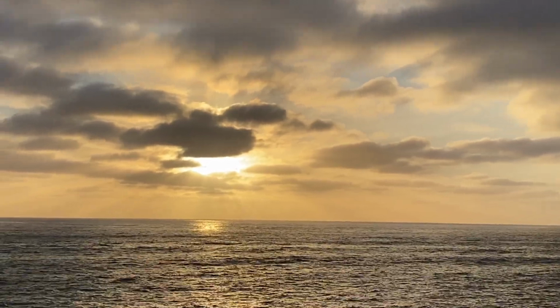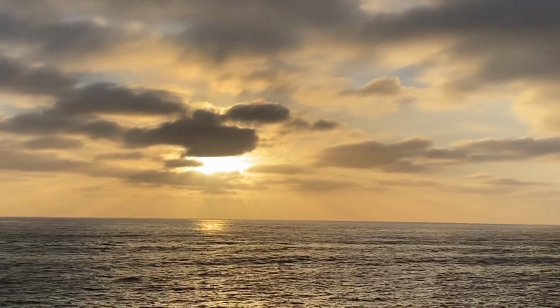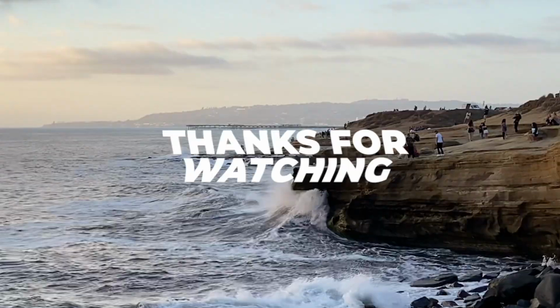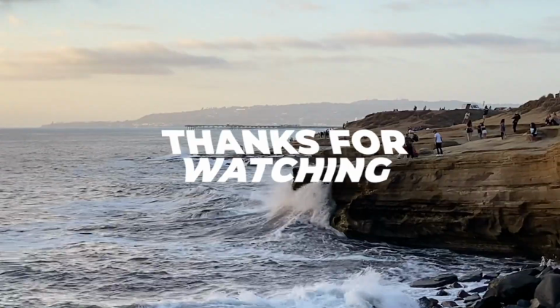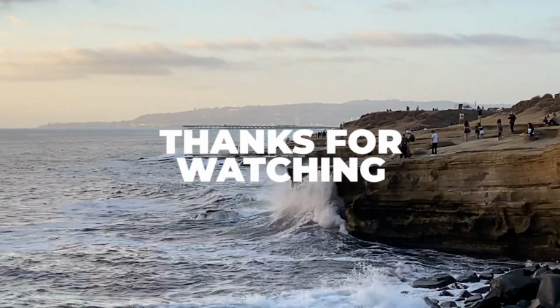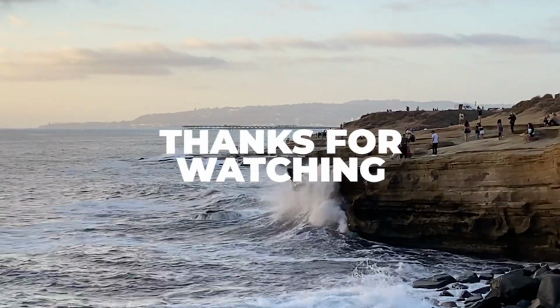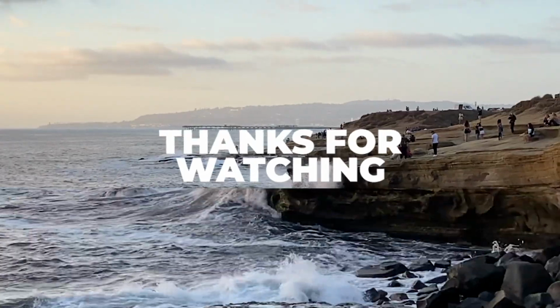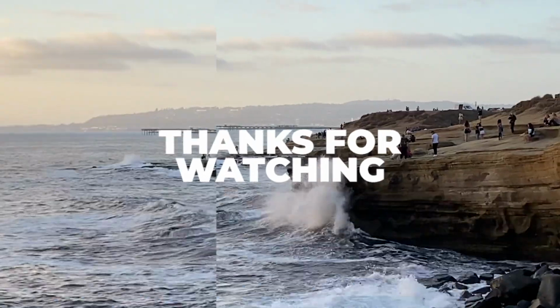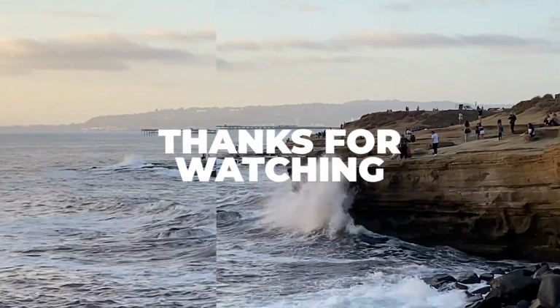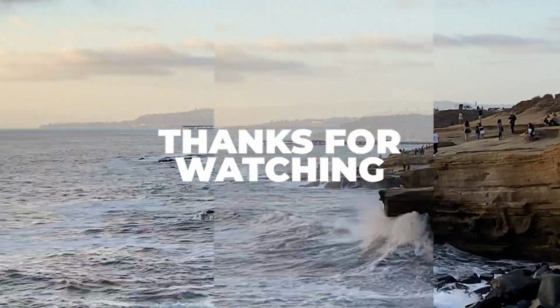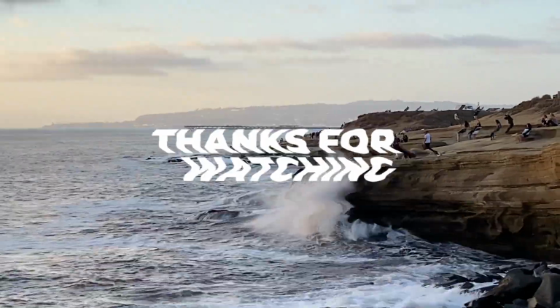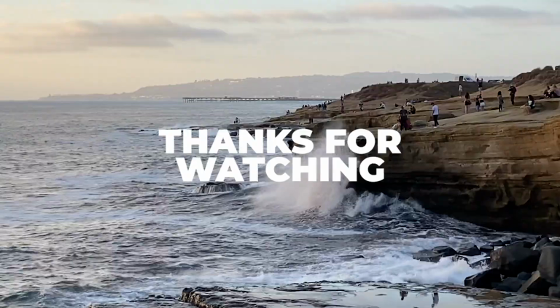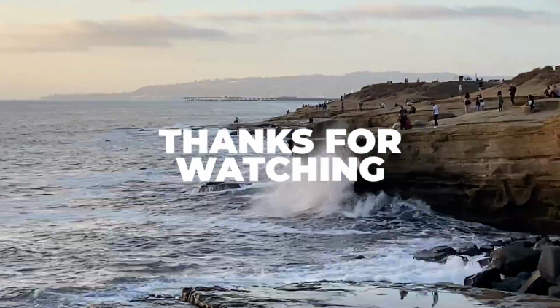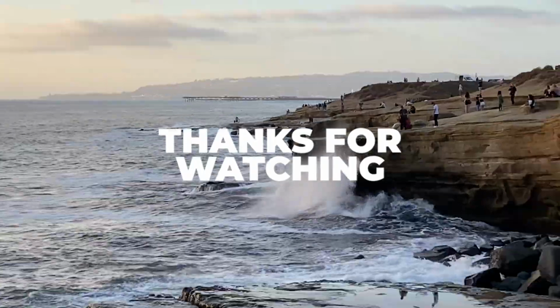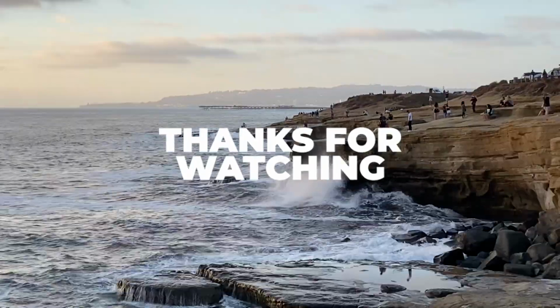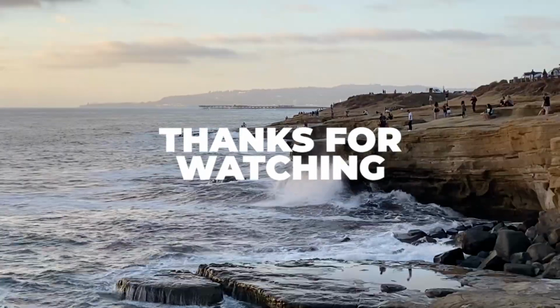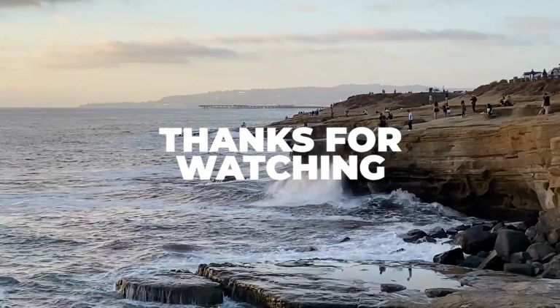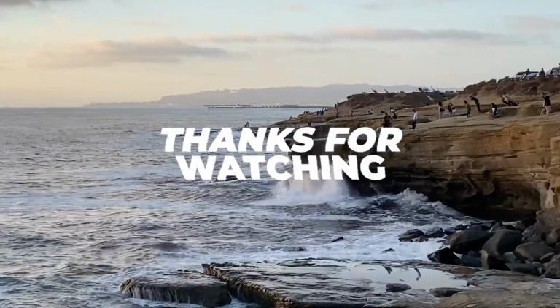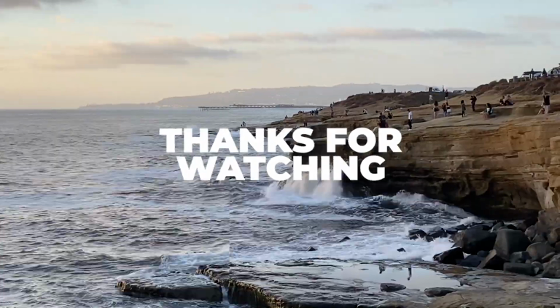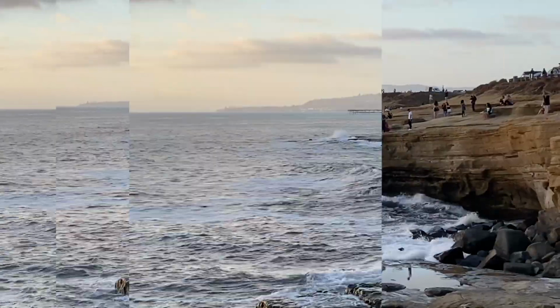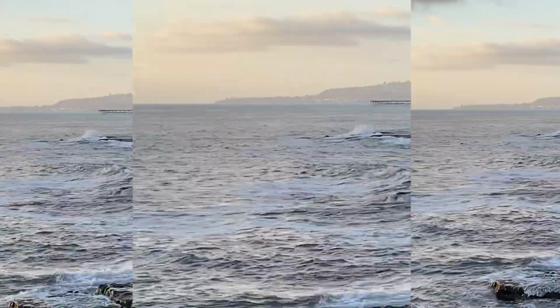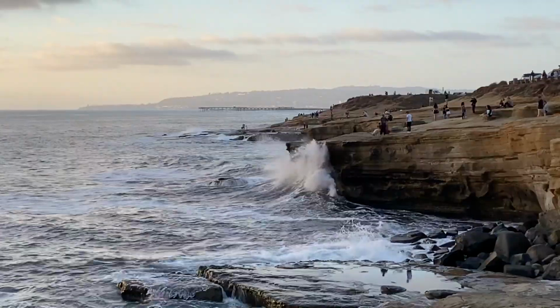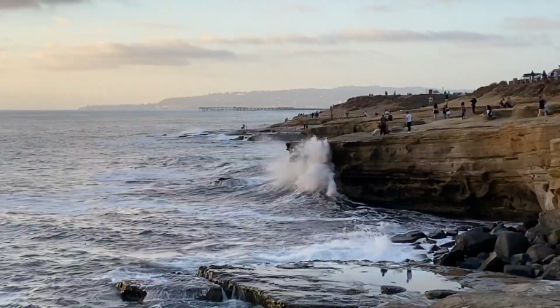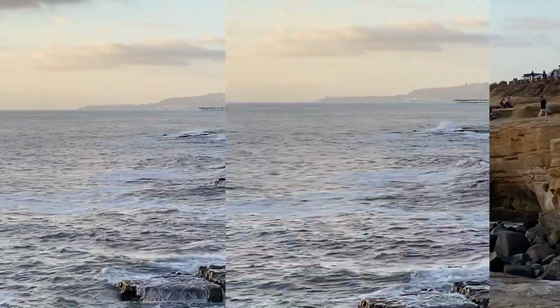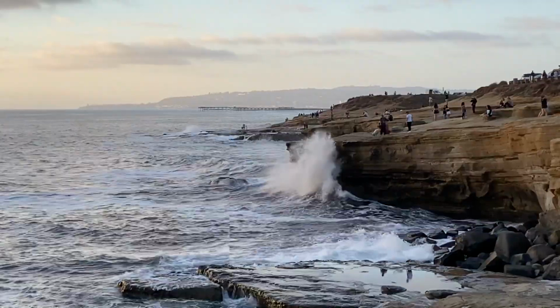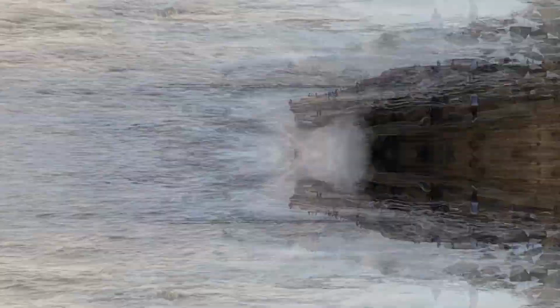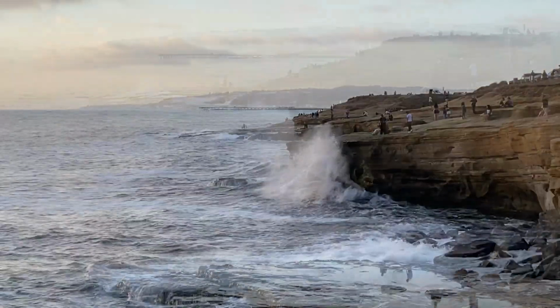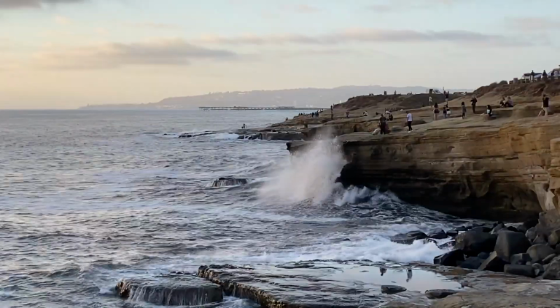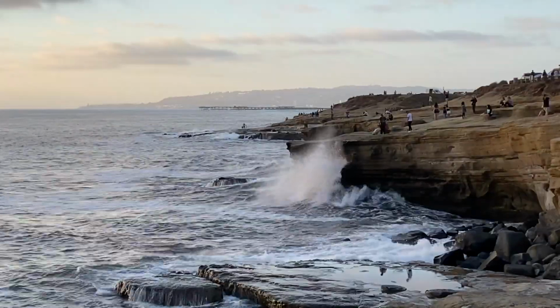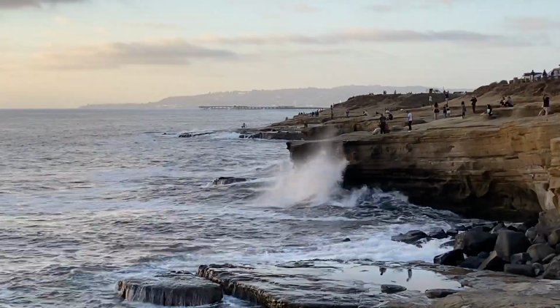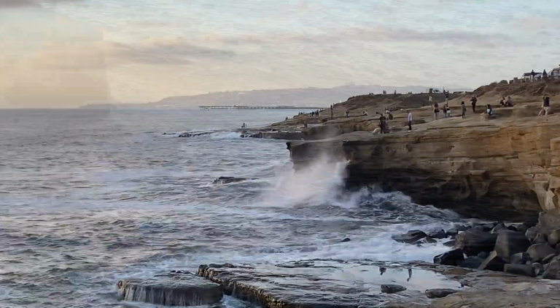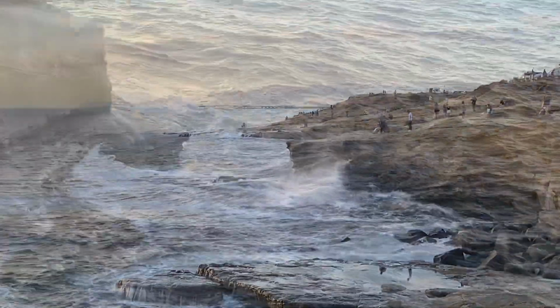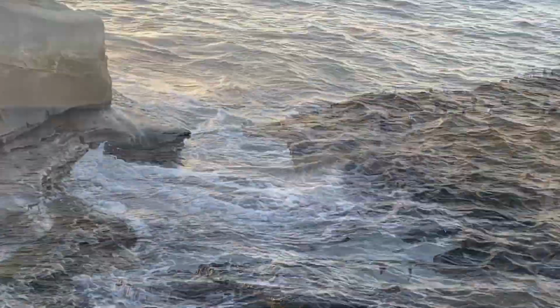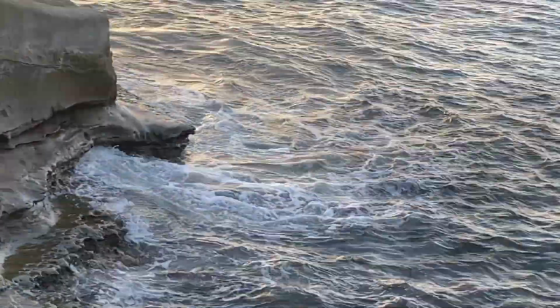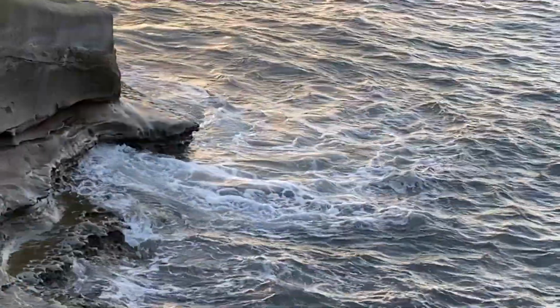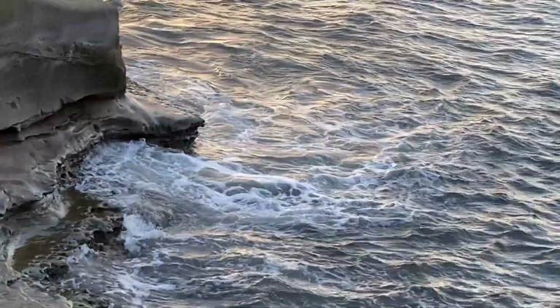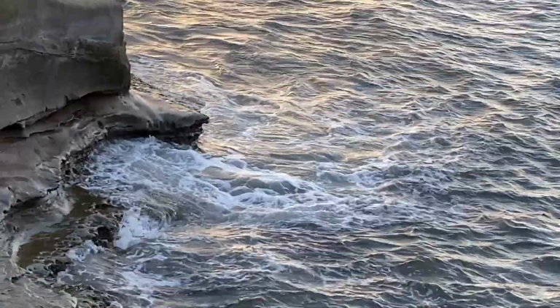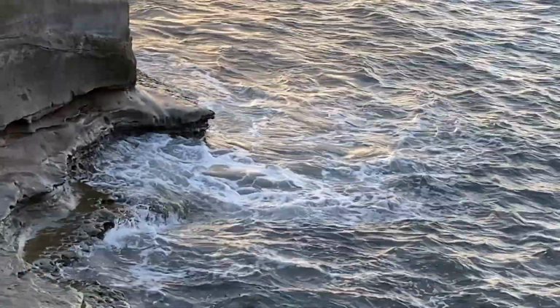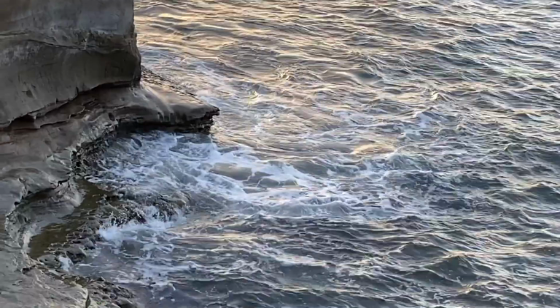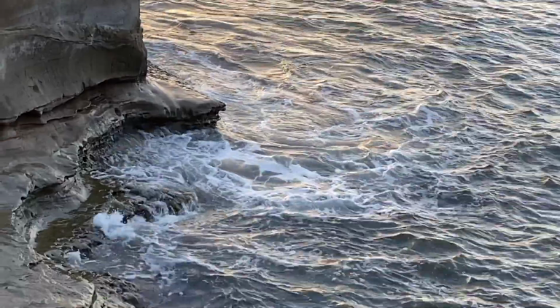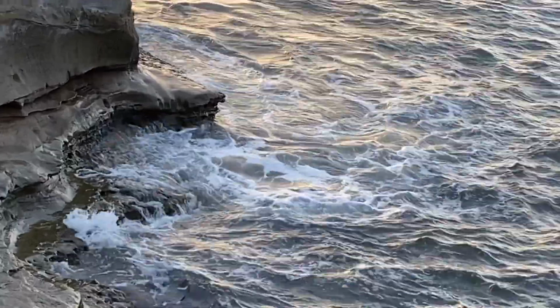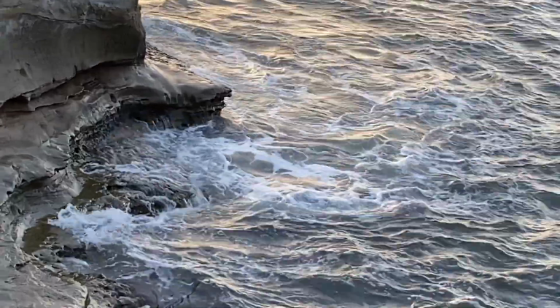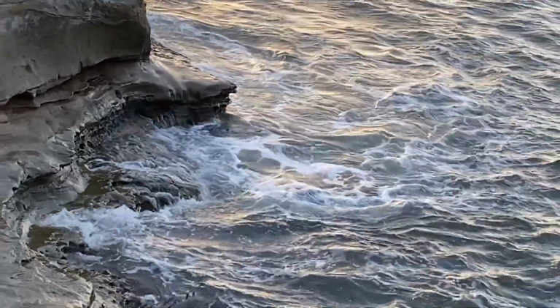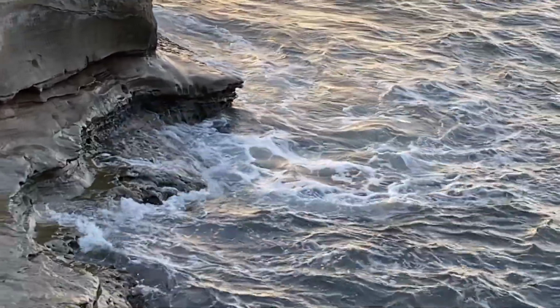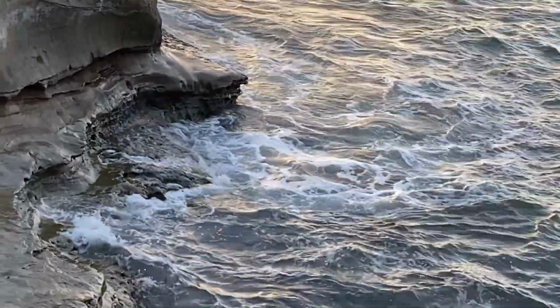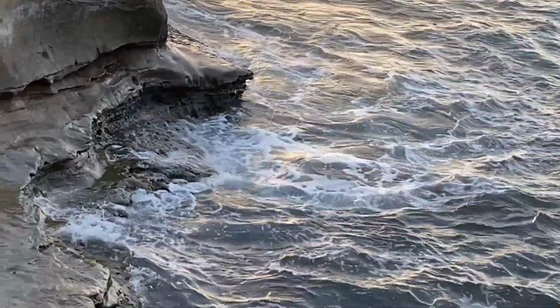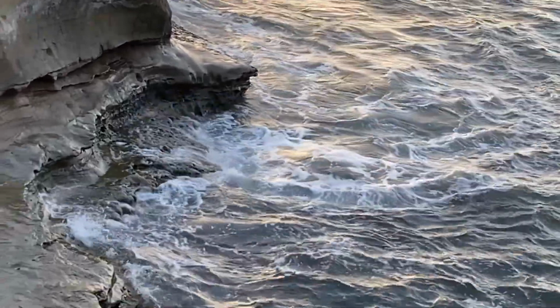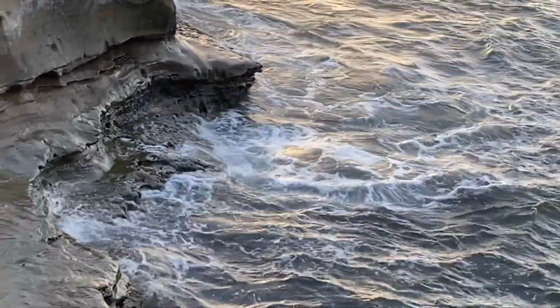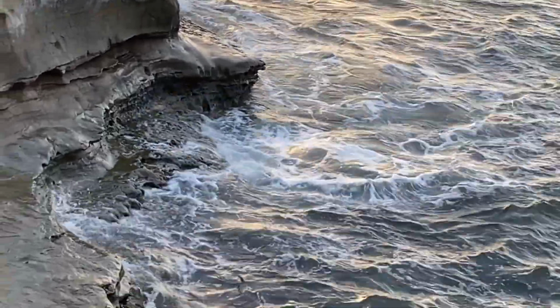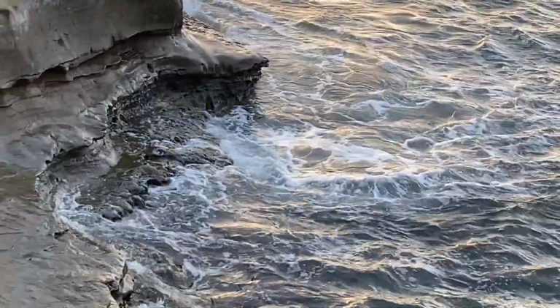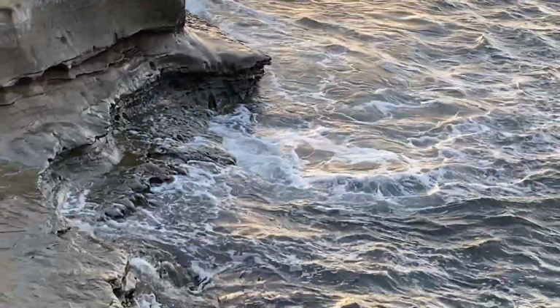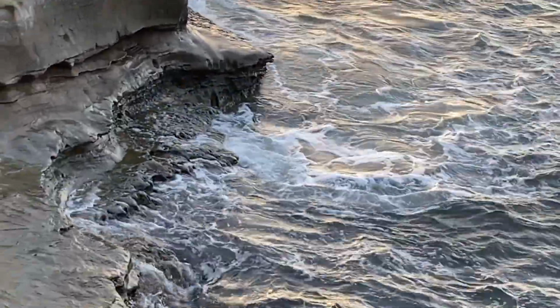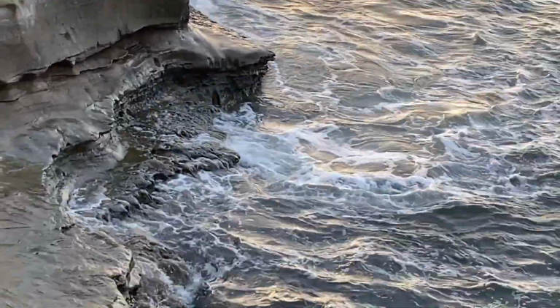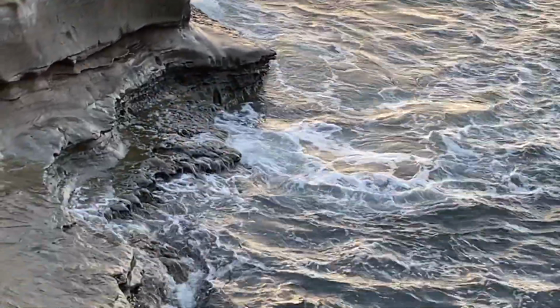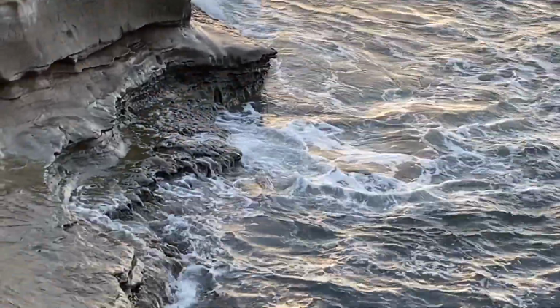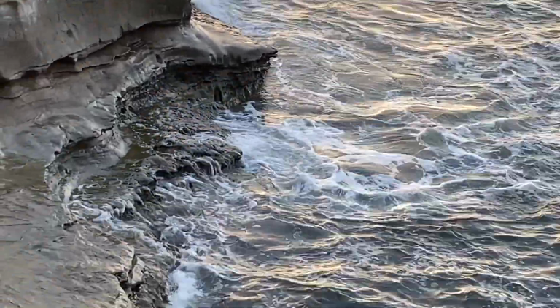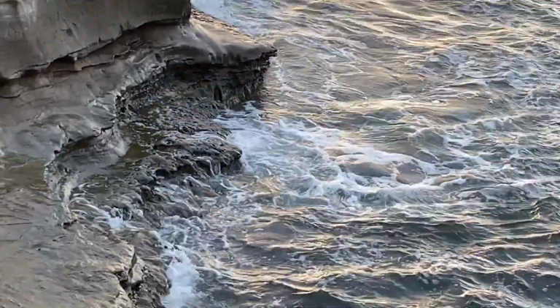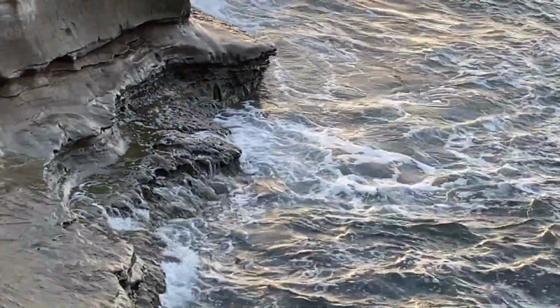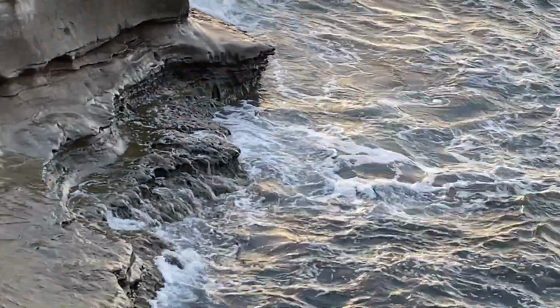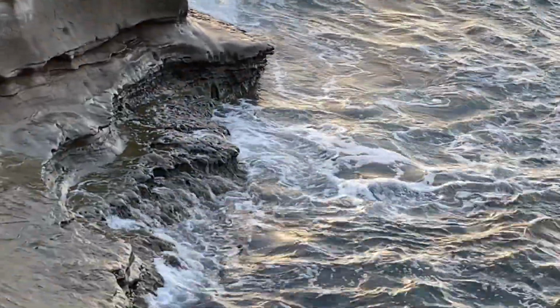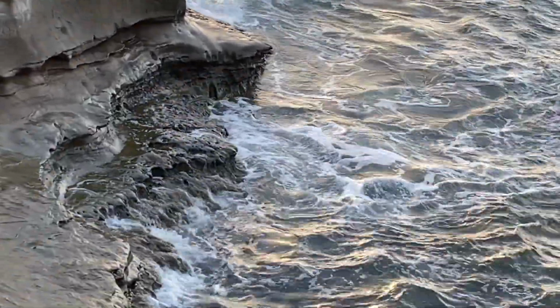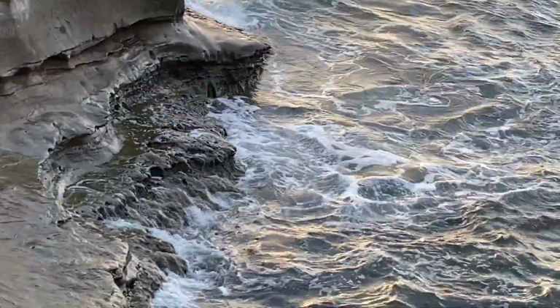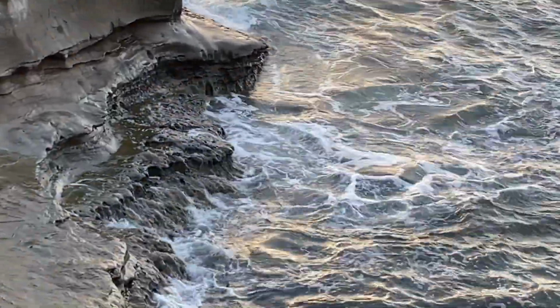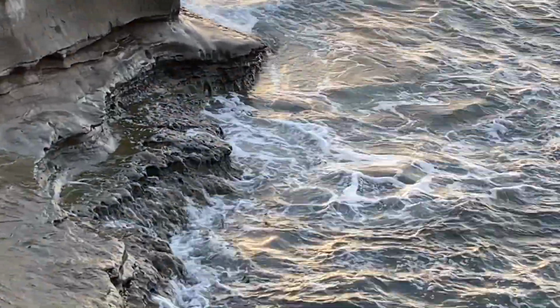Thanks for watching guys — be sure to subscribe so I can continue to do cool videos like this.